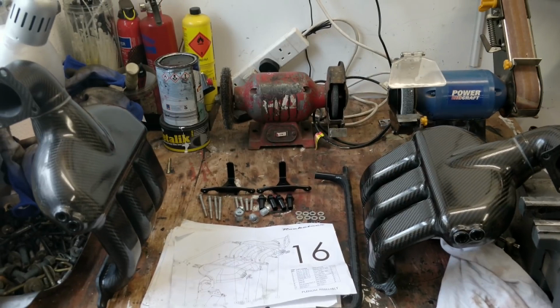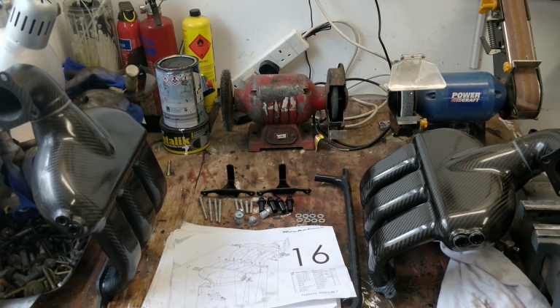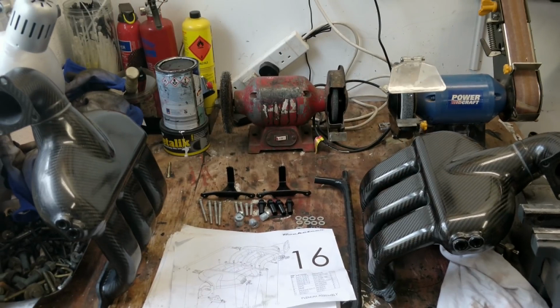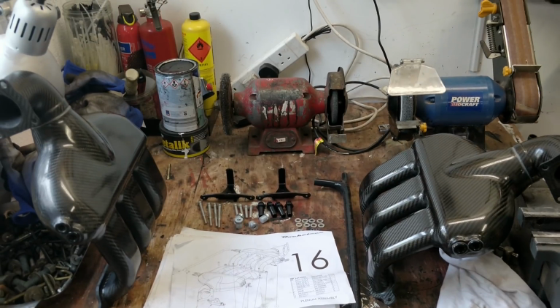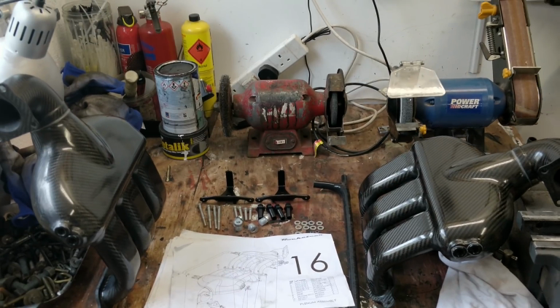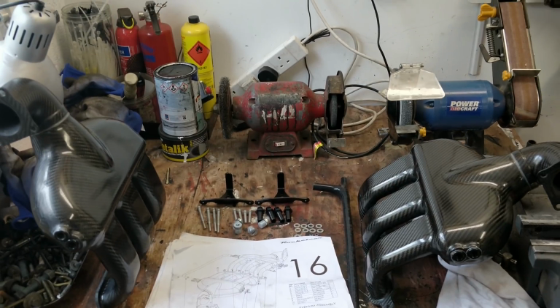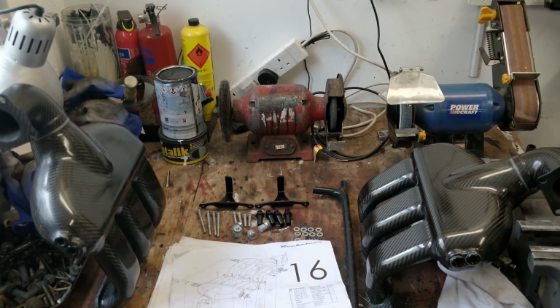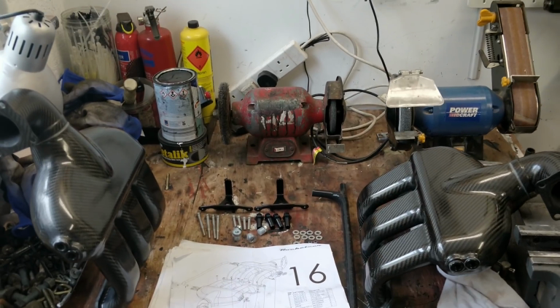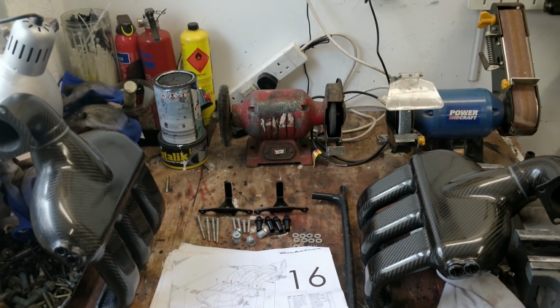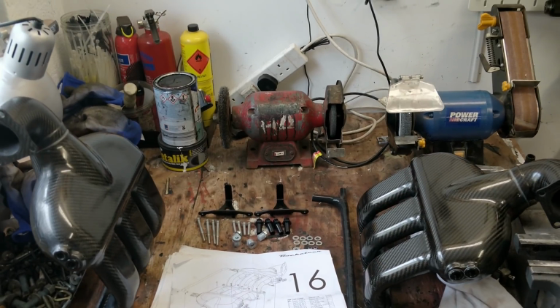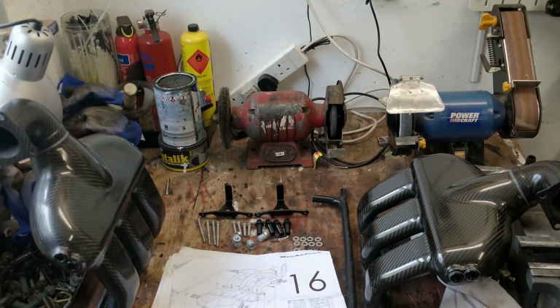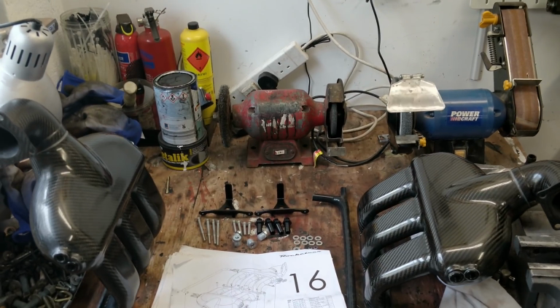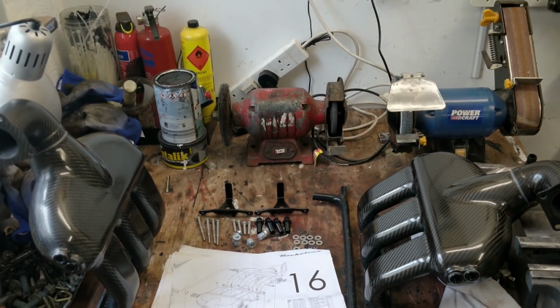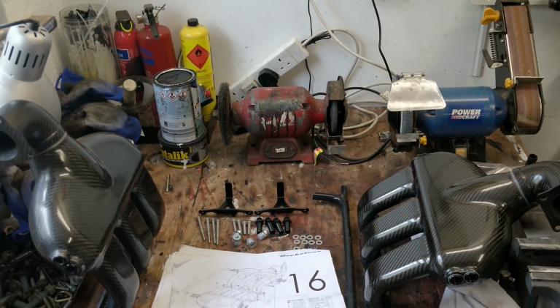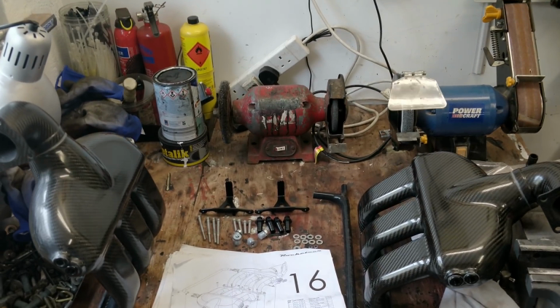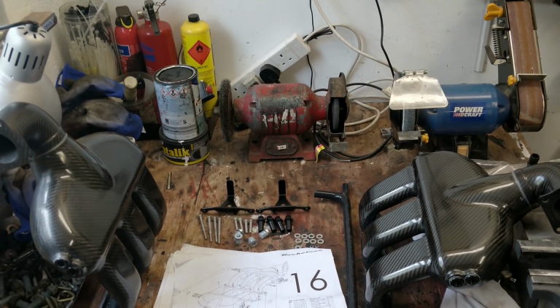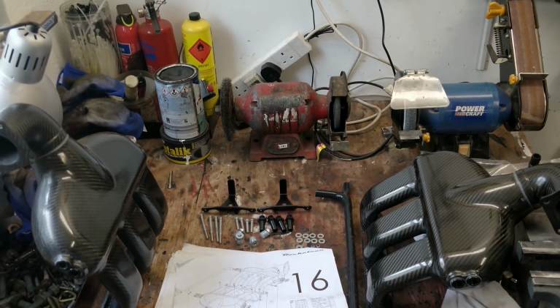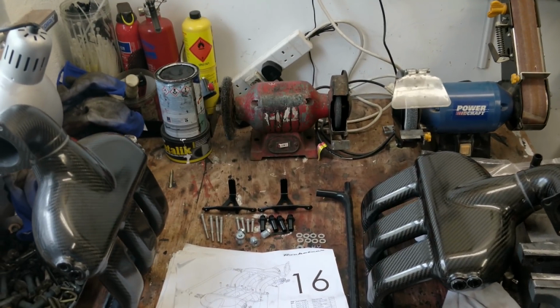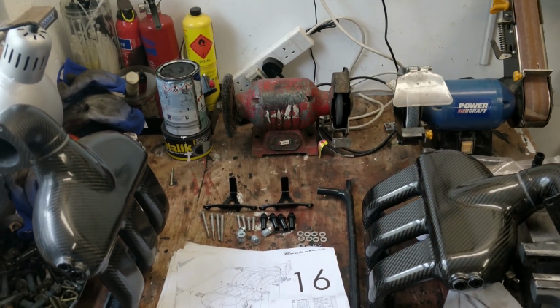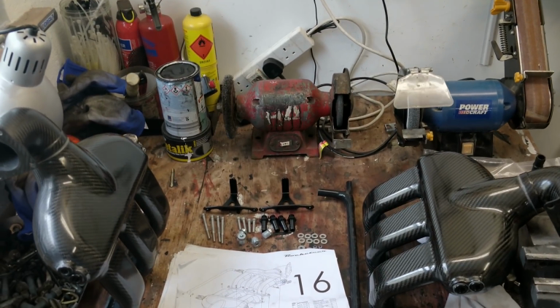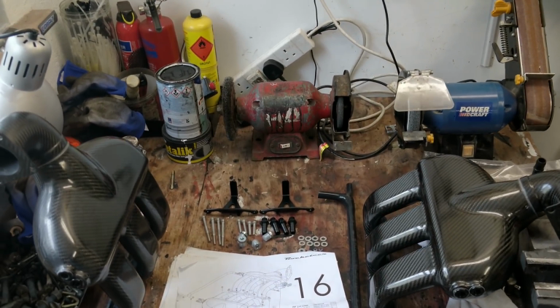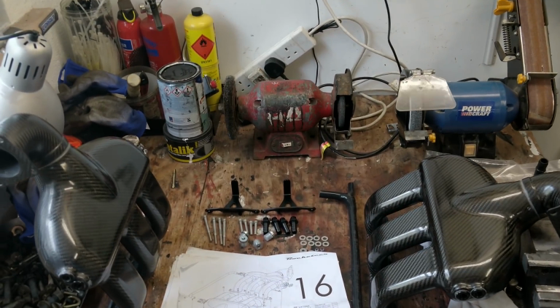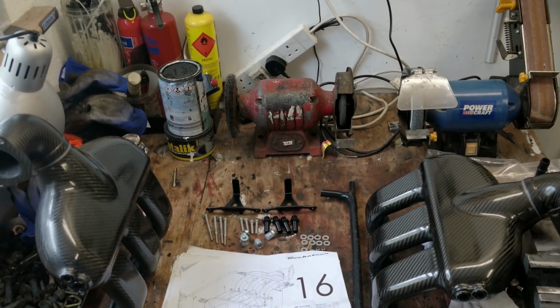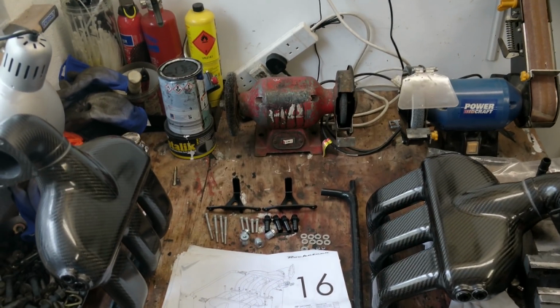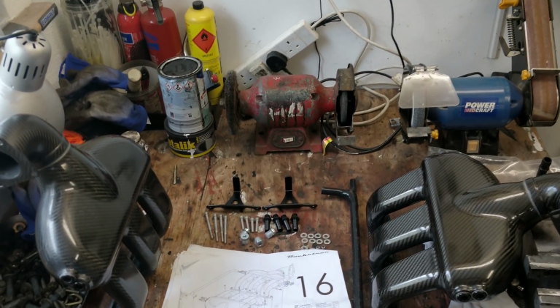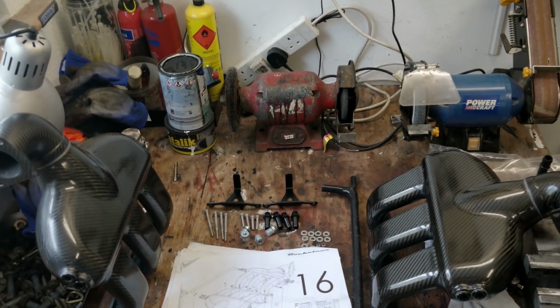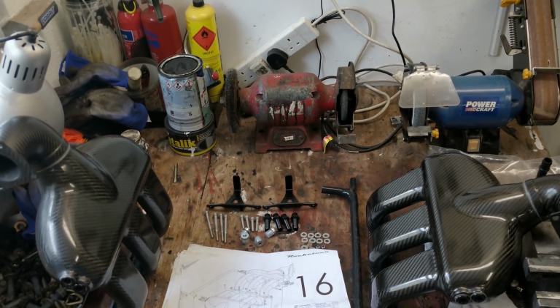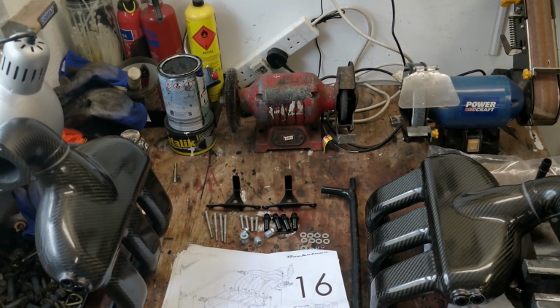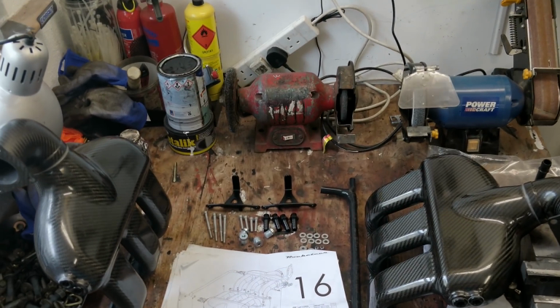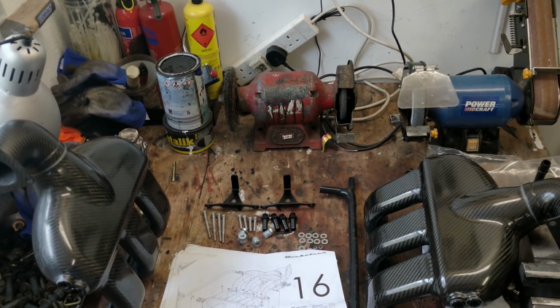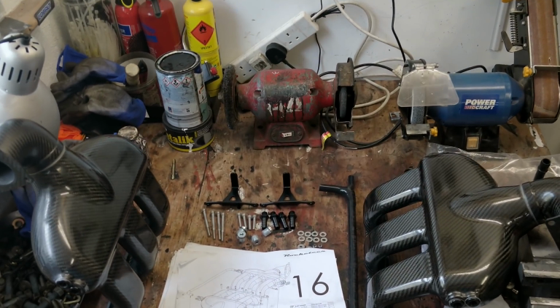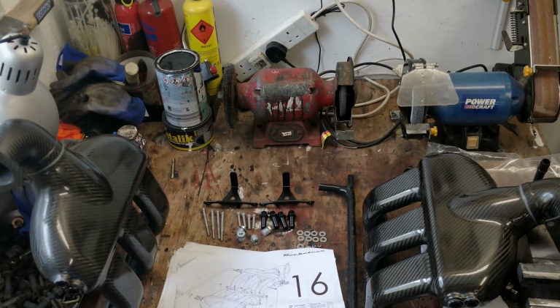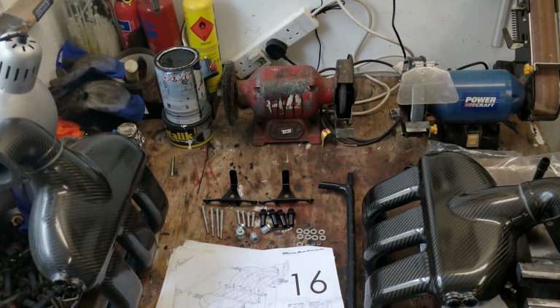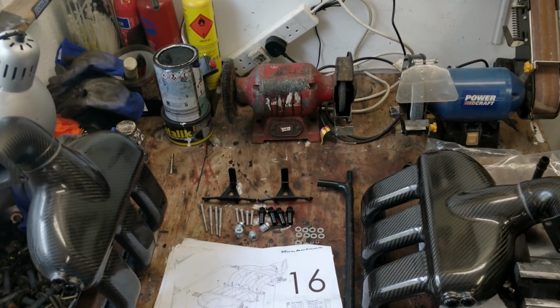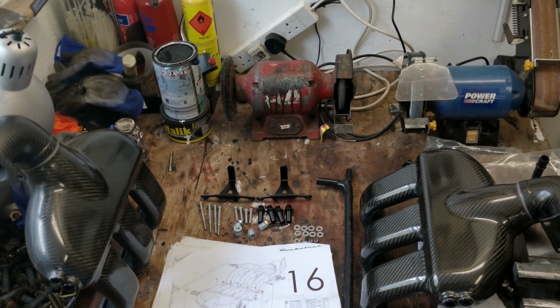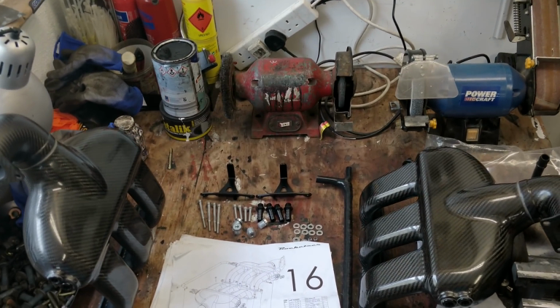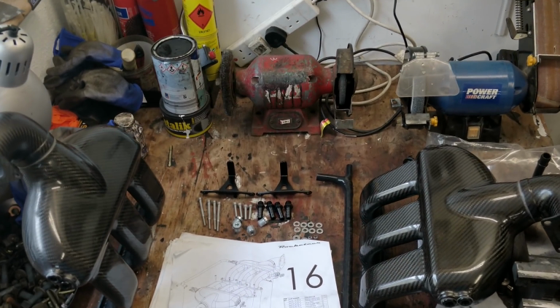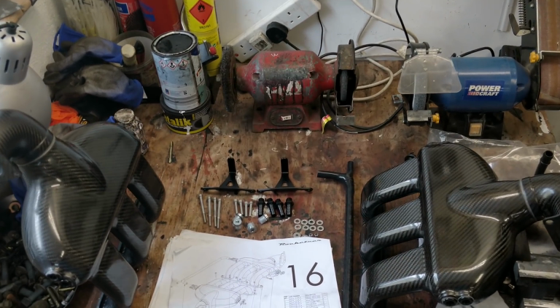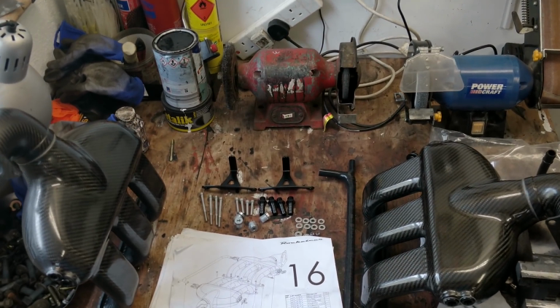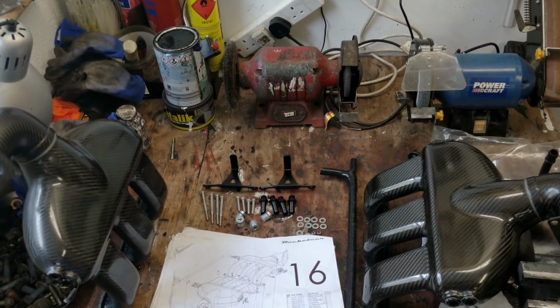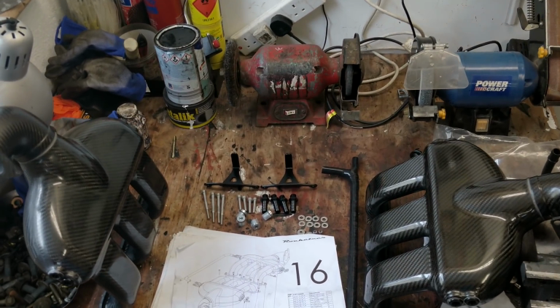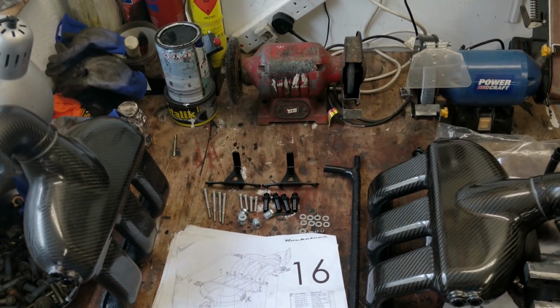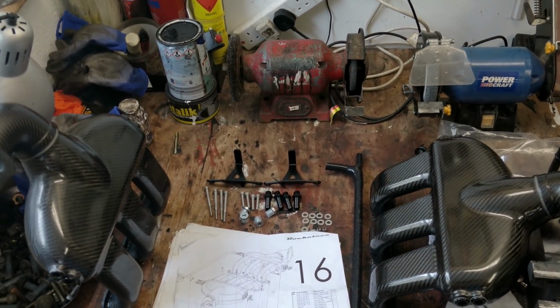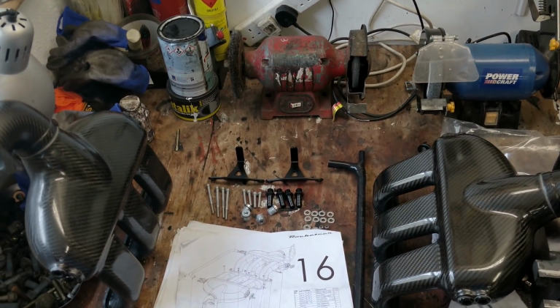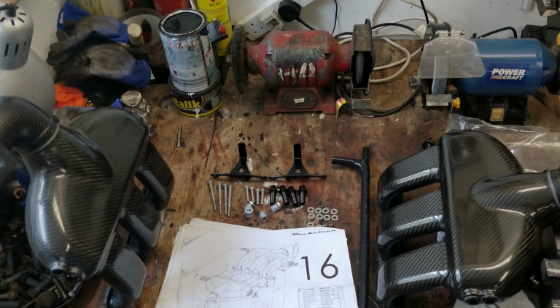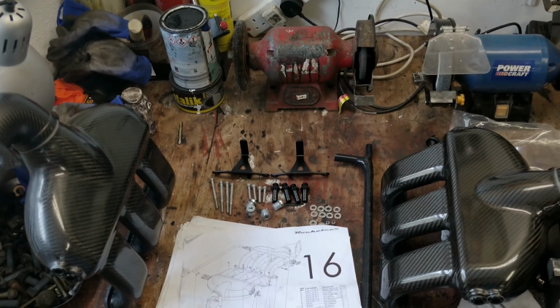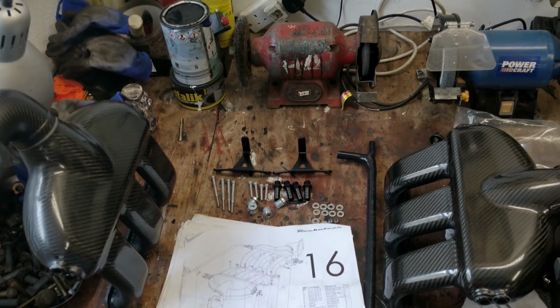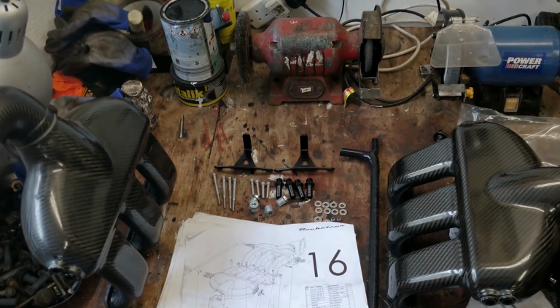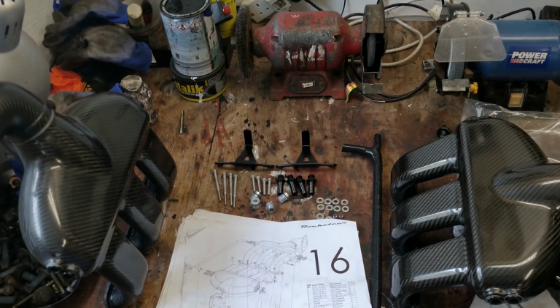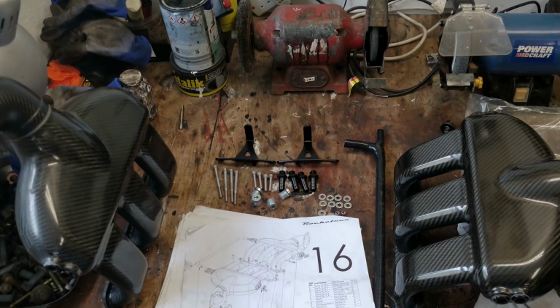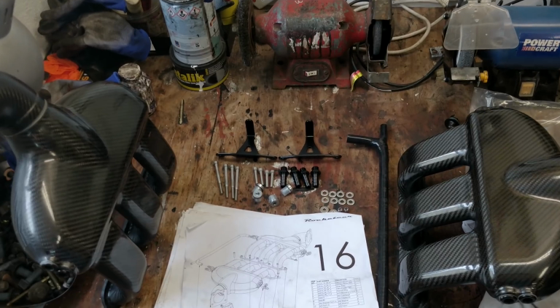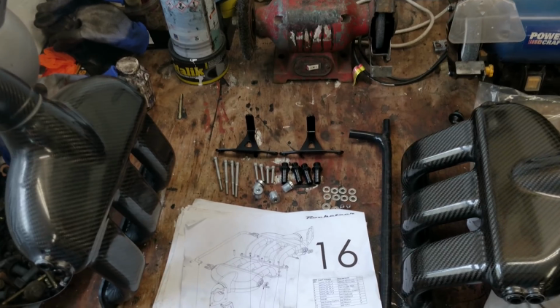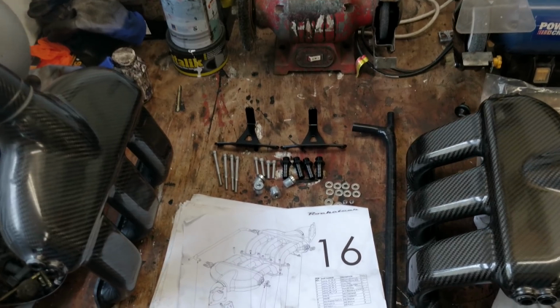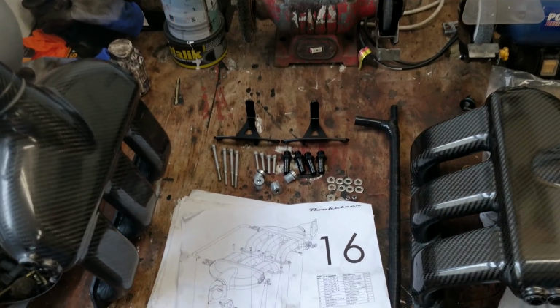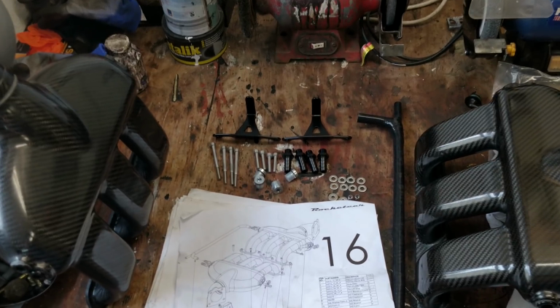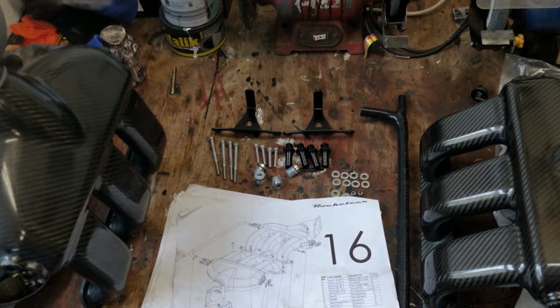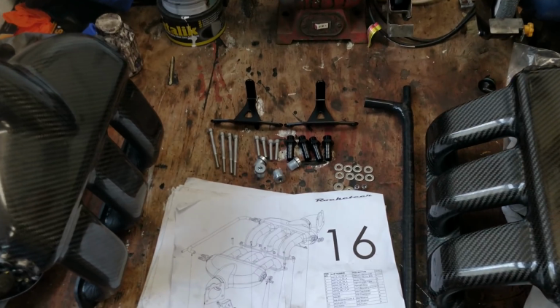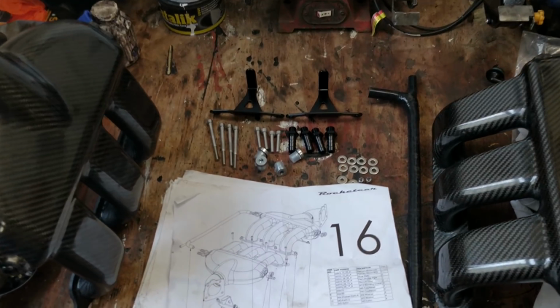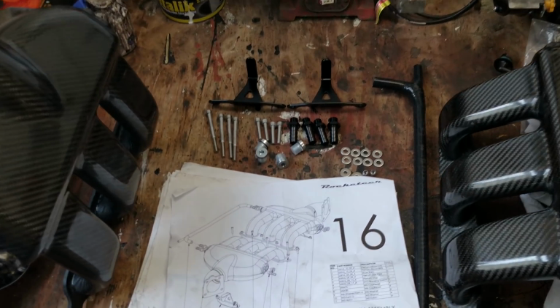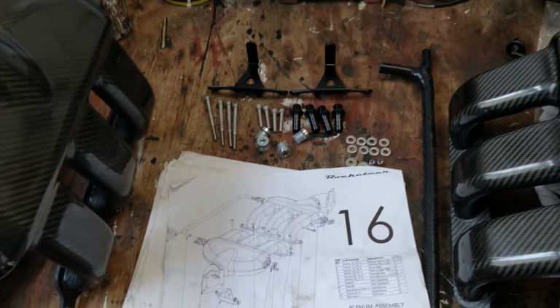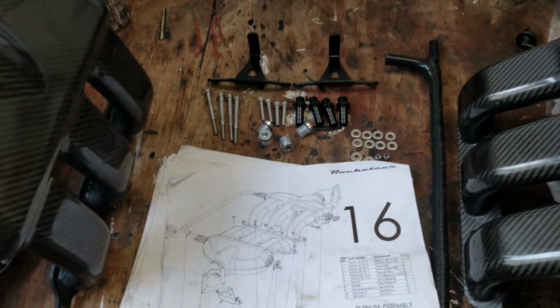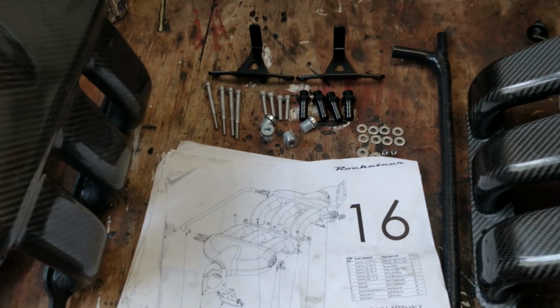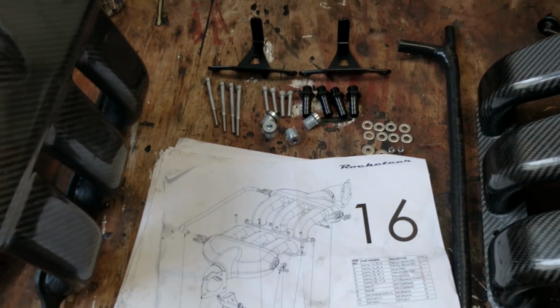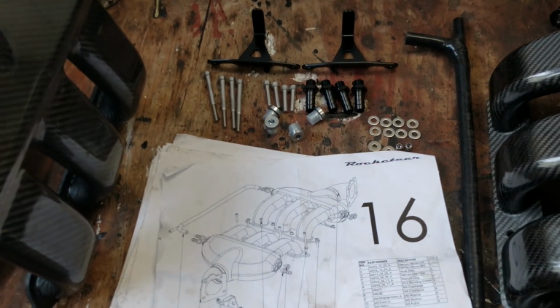In this video we're going to be installing the air intakes, throttle bodies and air filters.